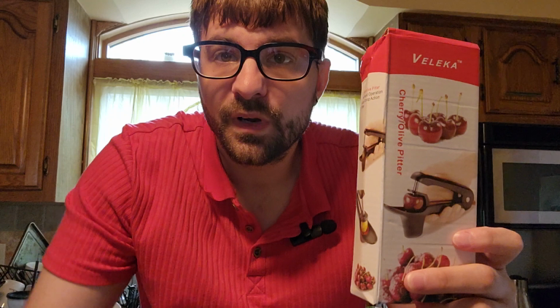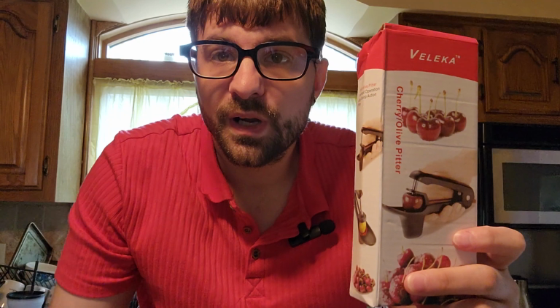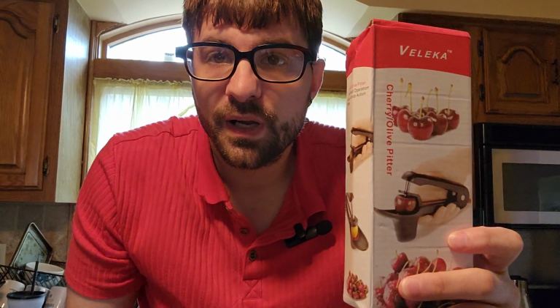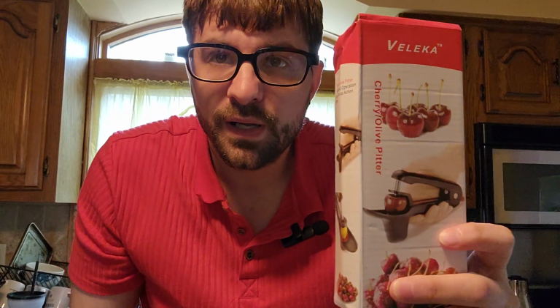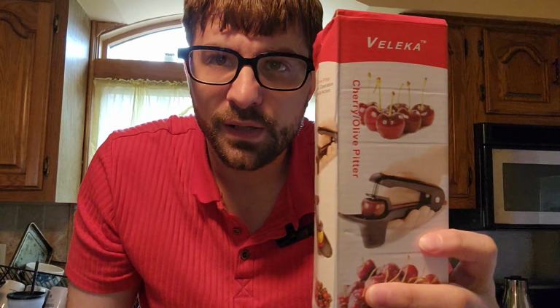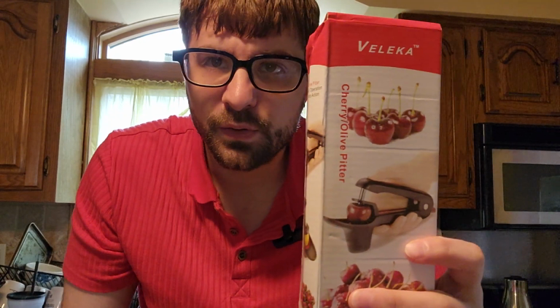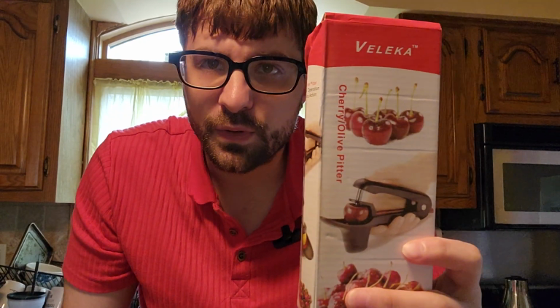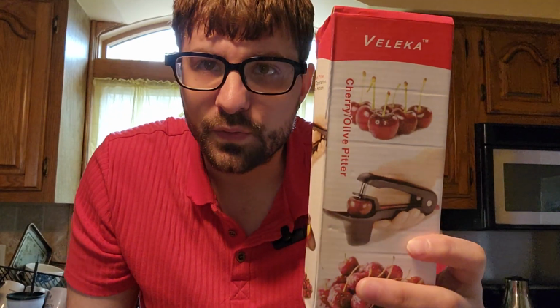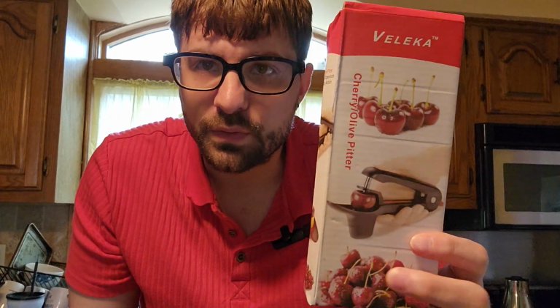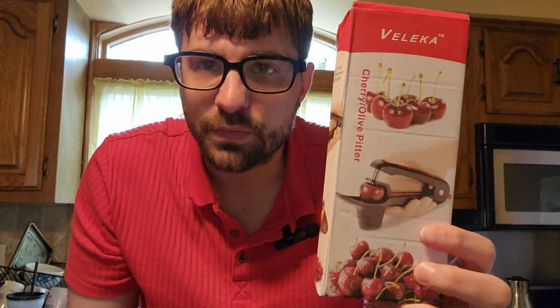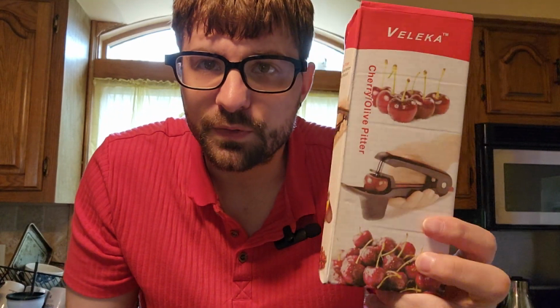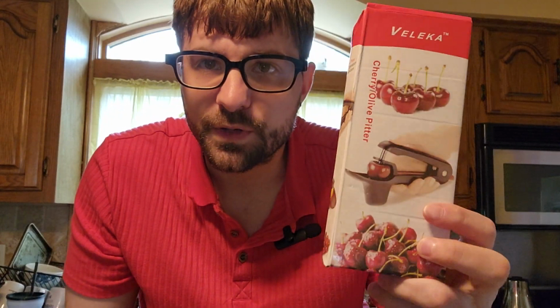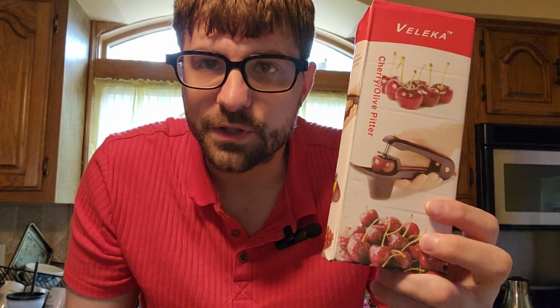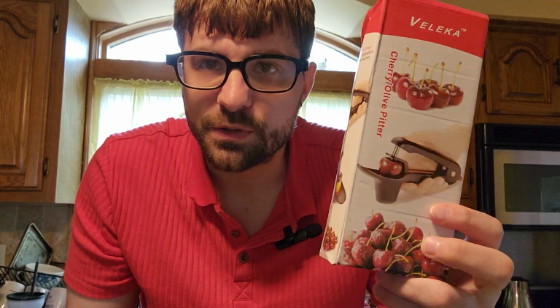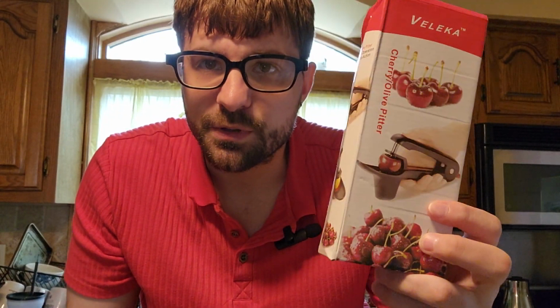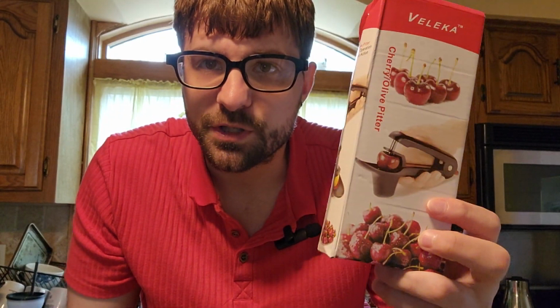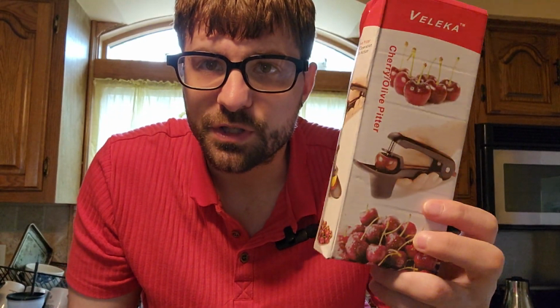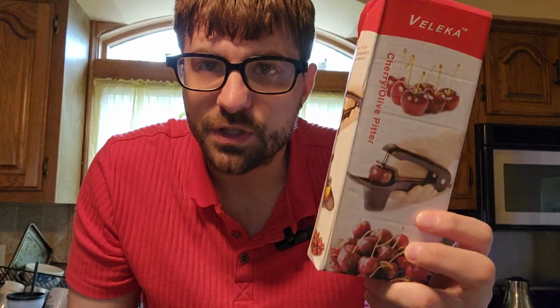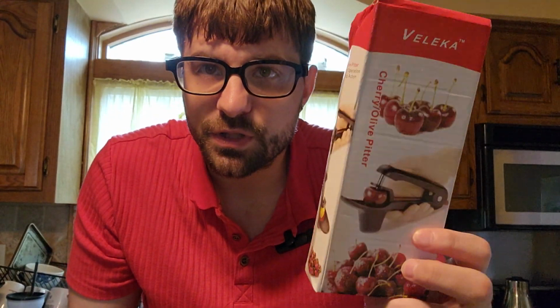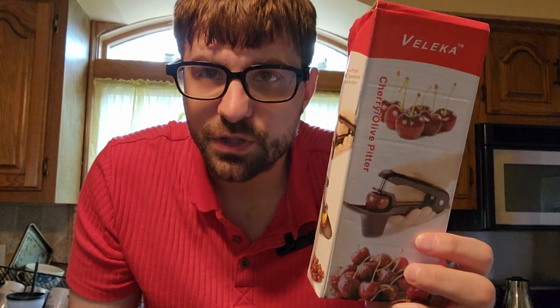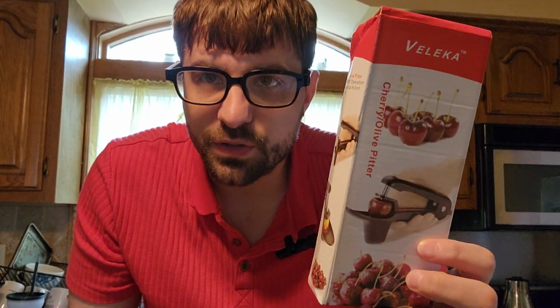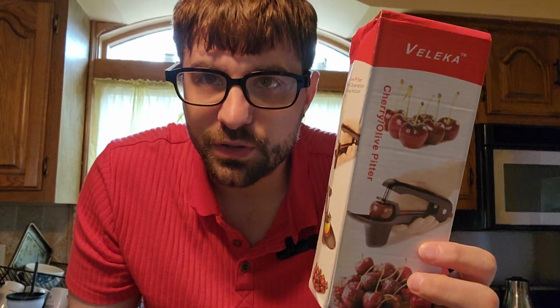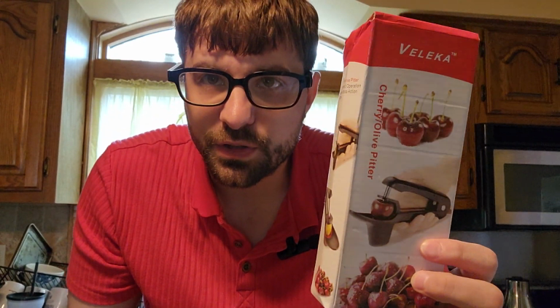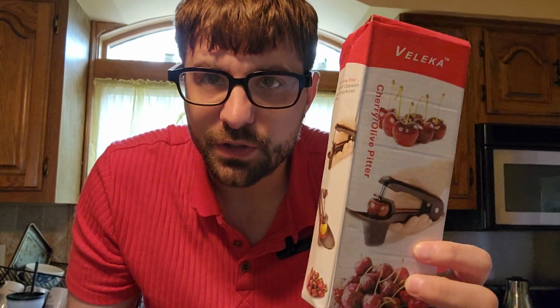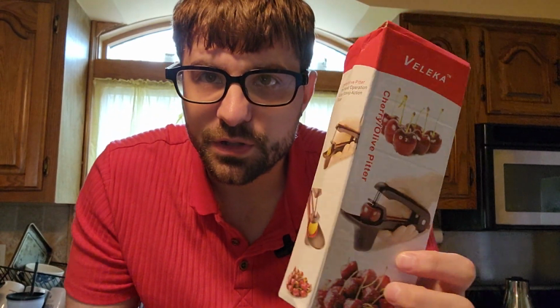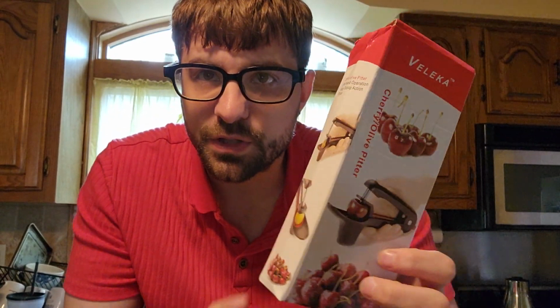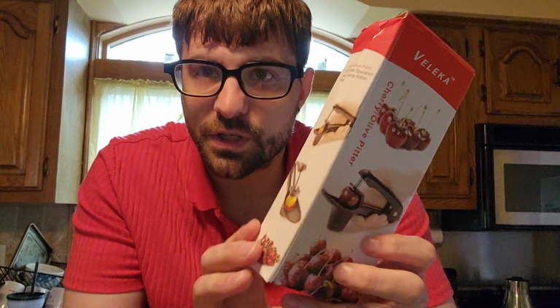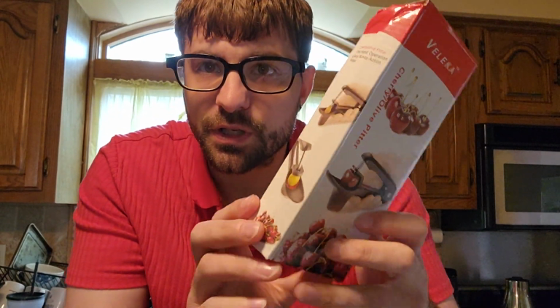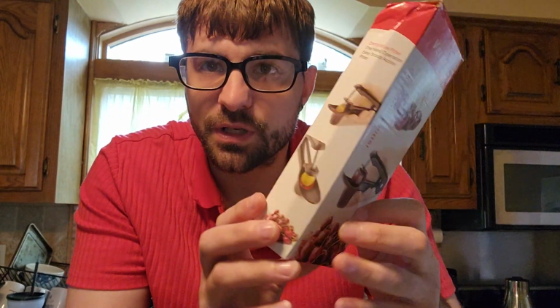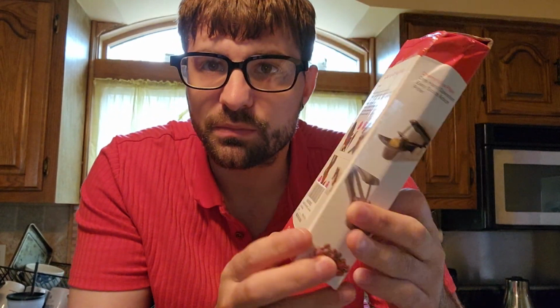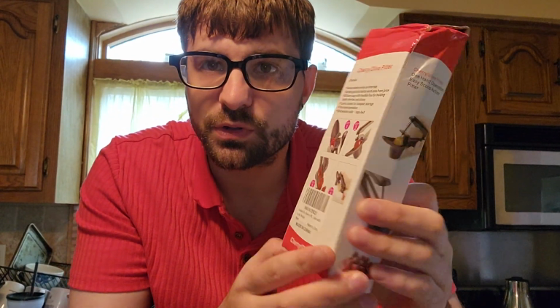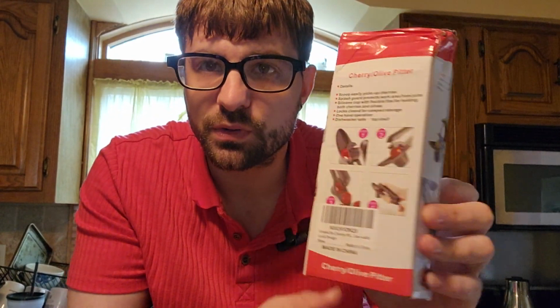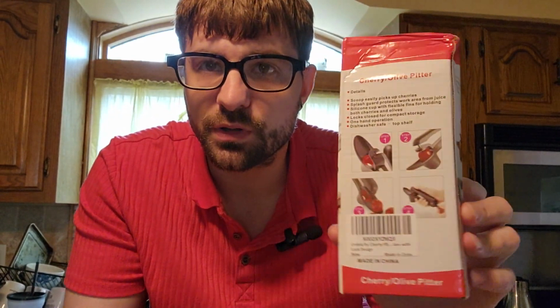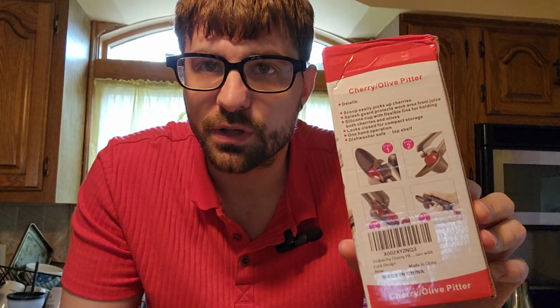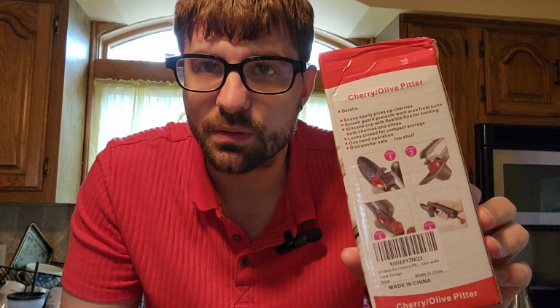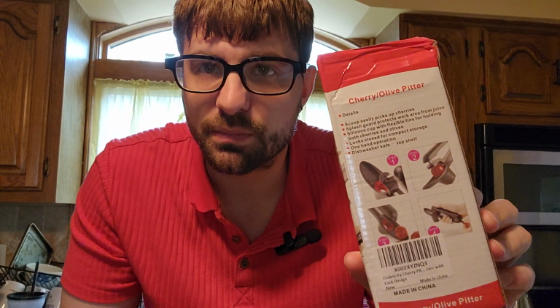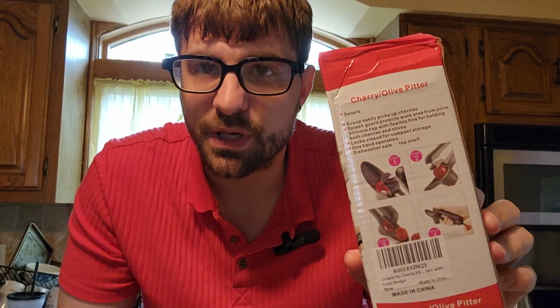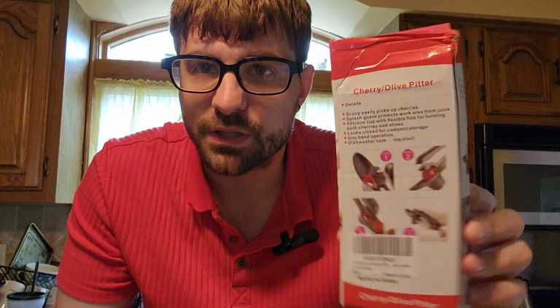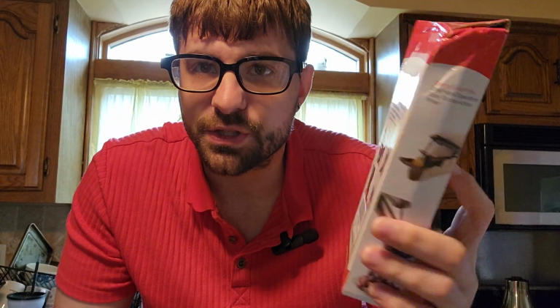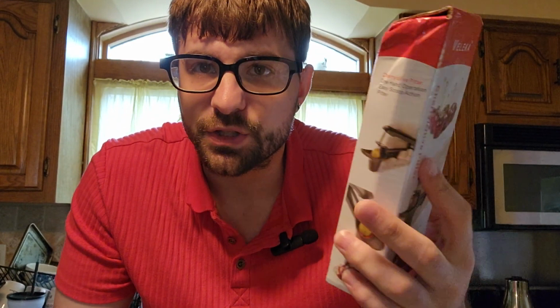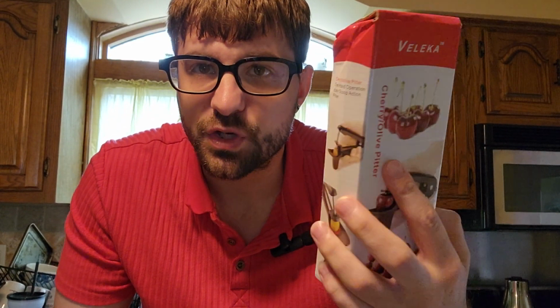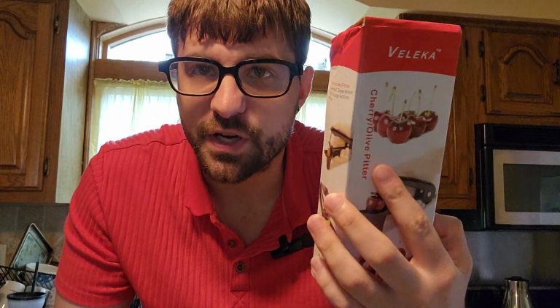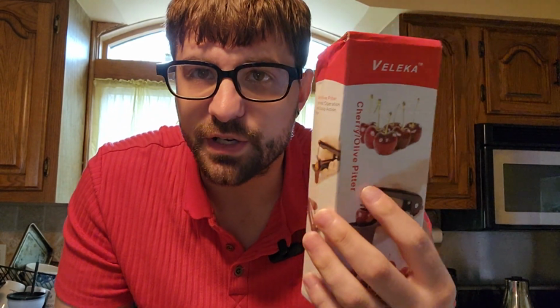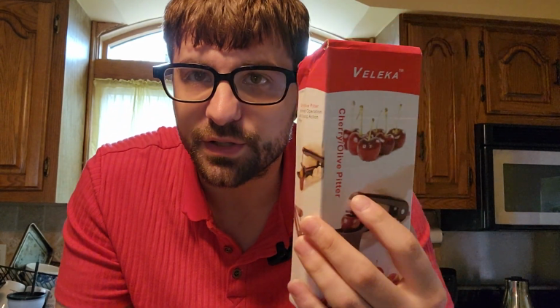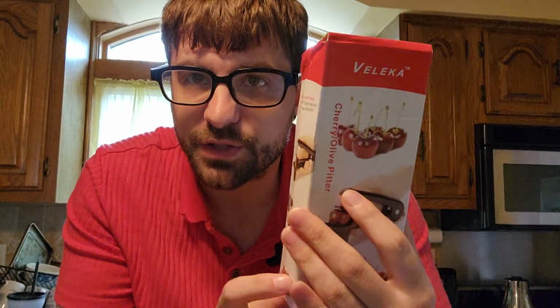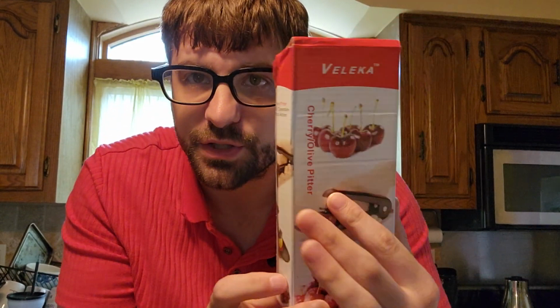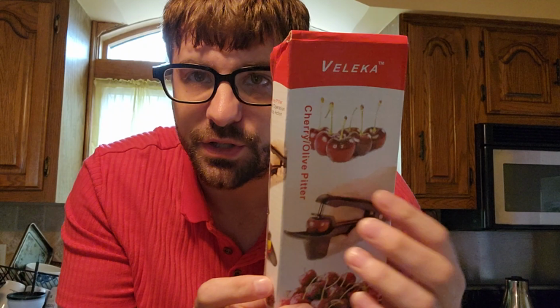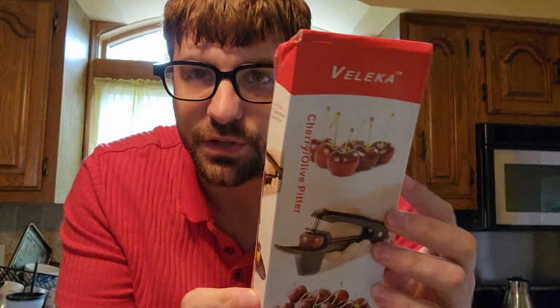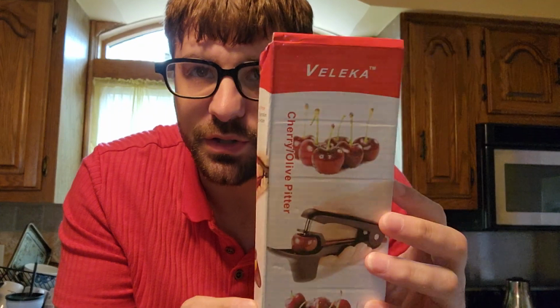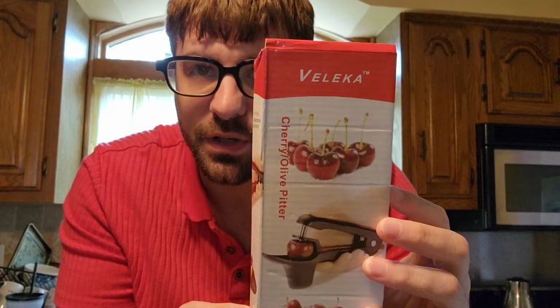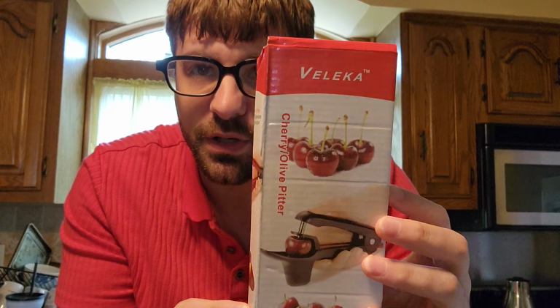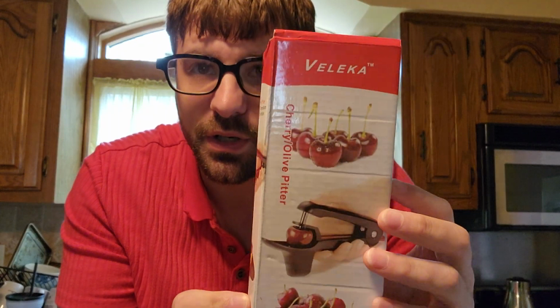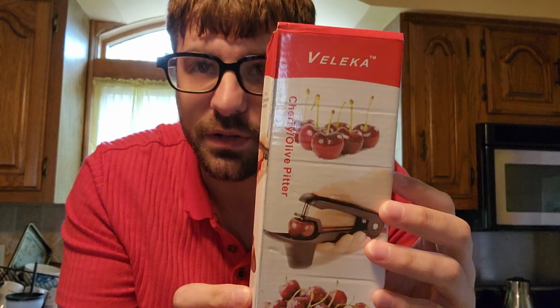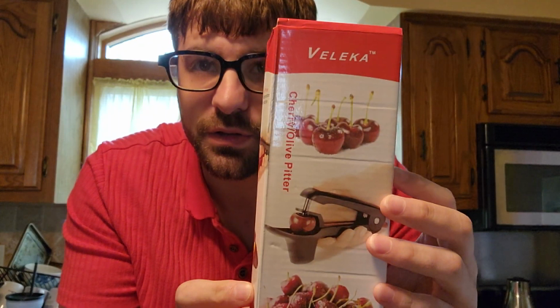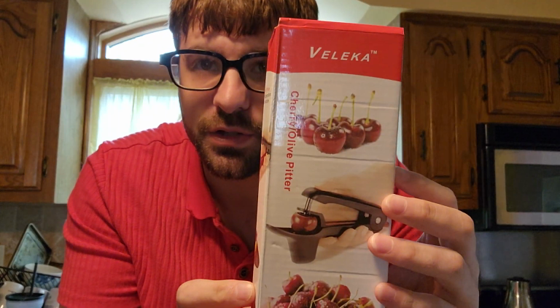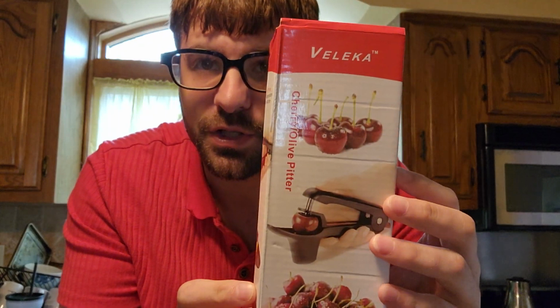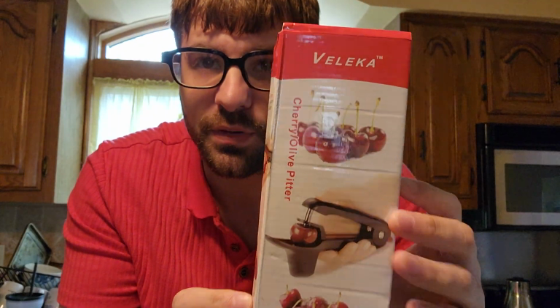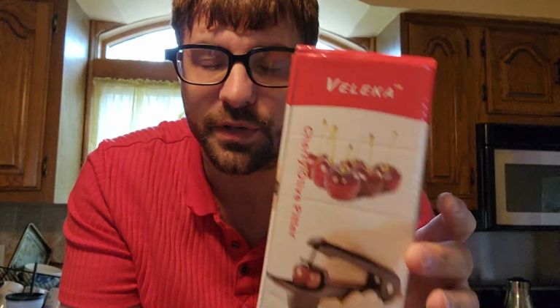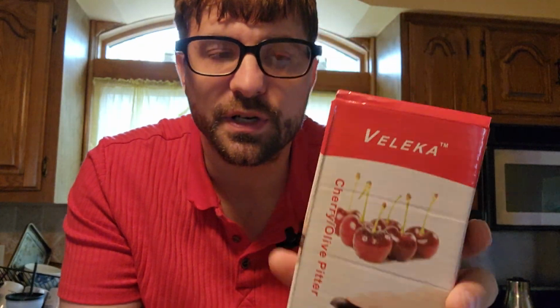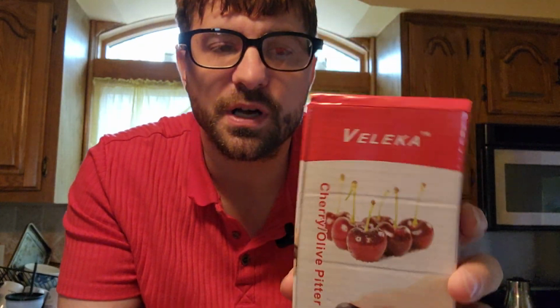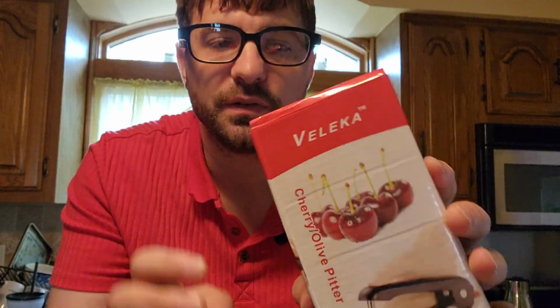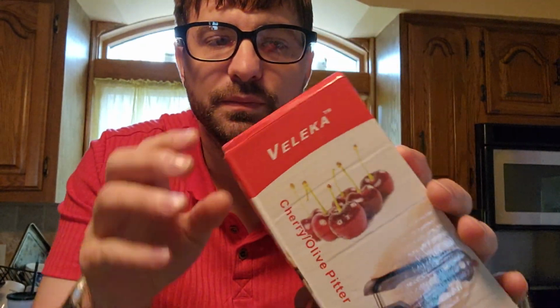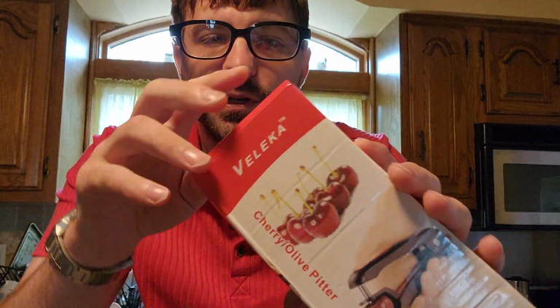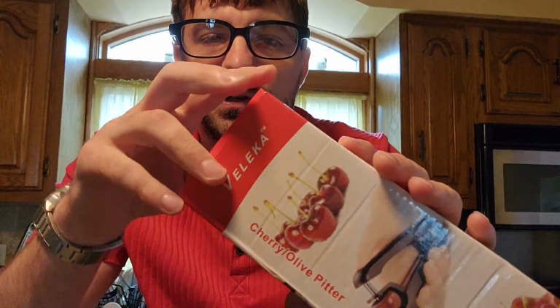Hello everyone, Butterflies in Space, Joe here. Today I'm doing an unboxing trying out this here cherry and olive pitter.